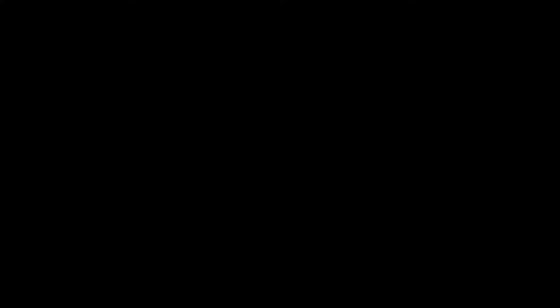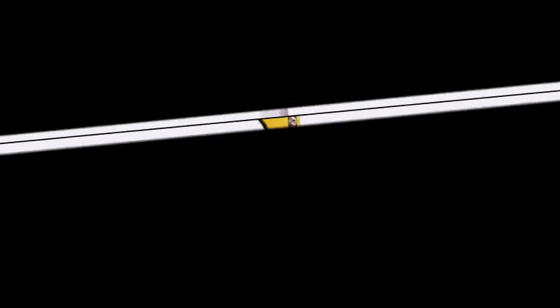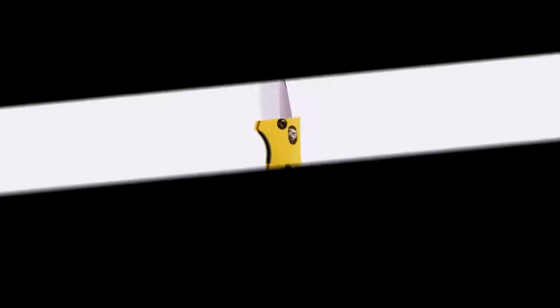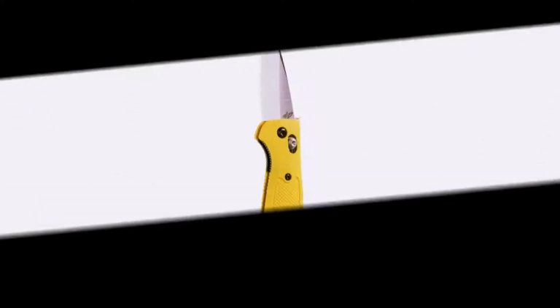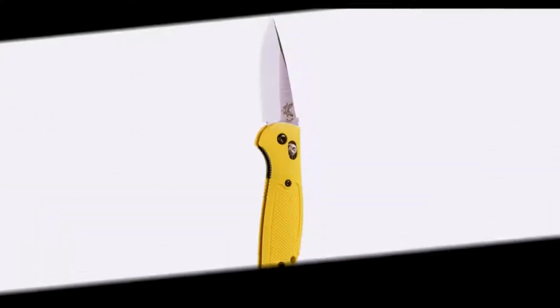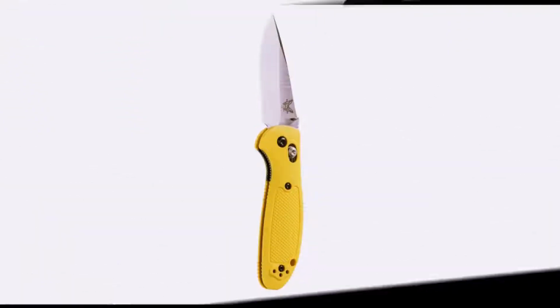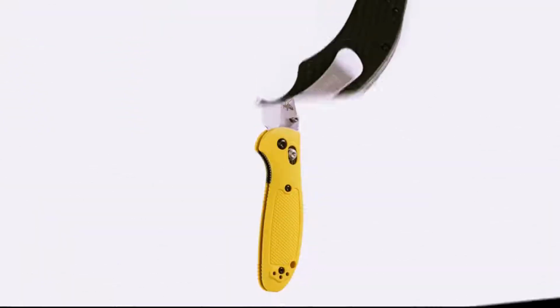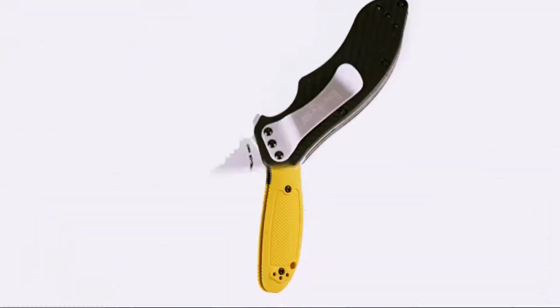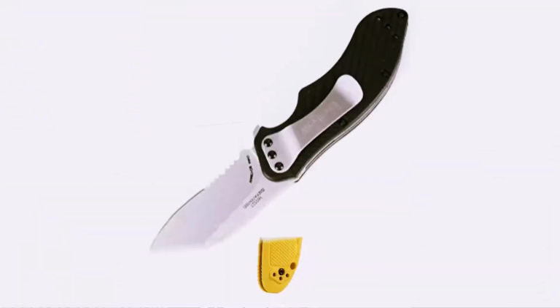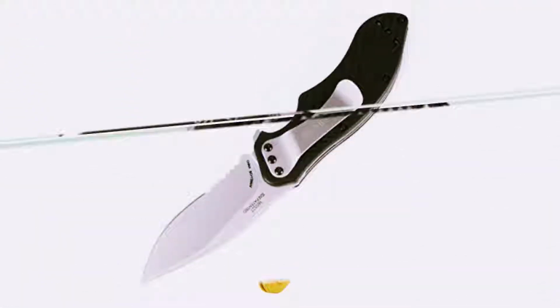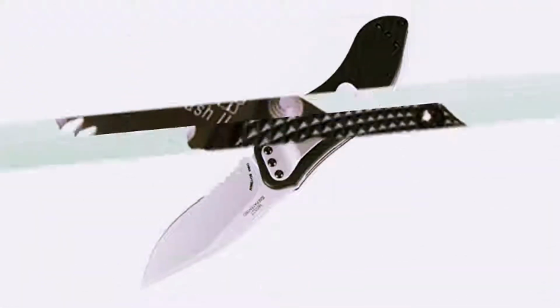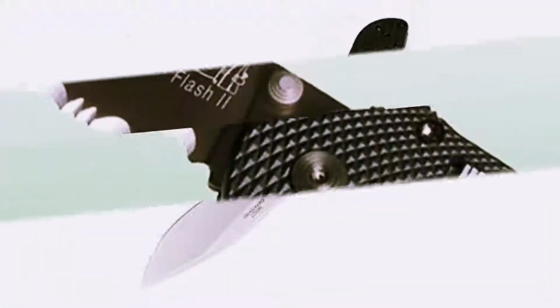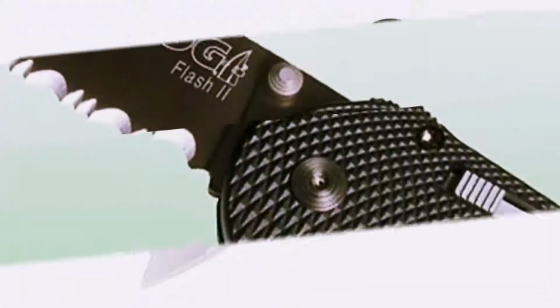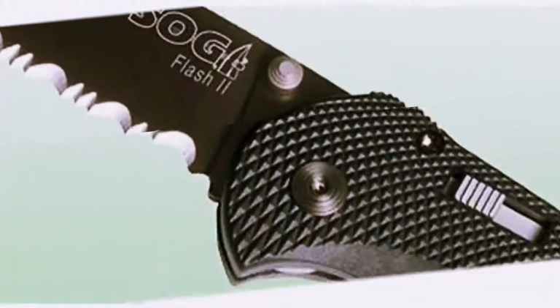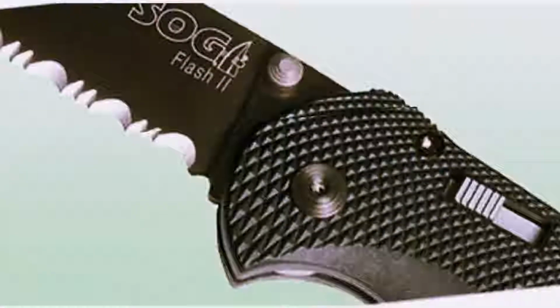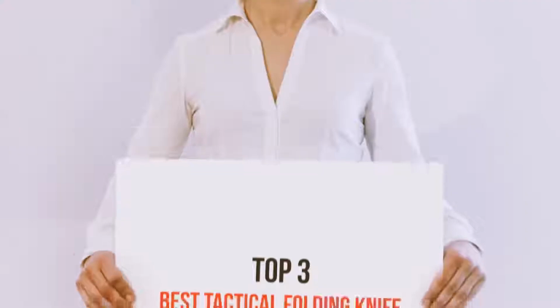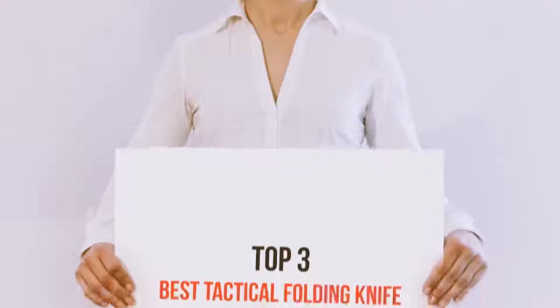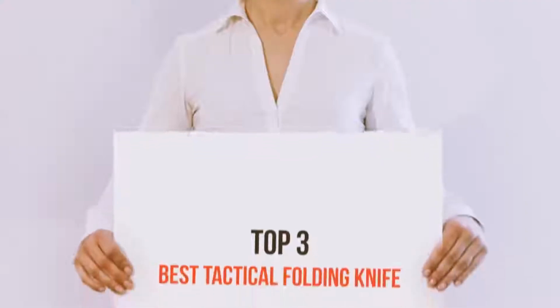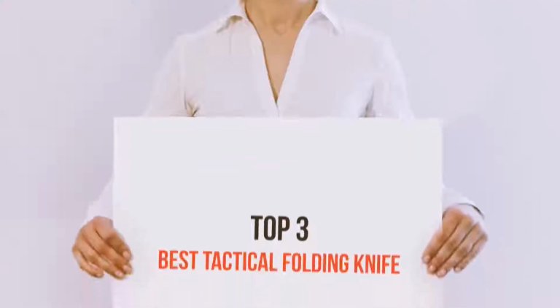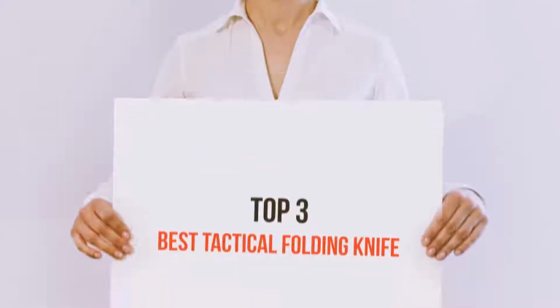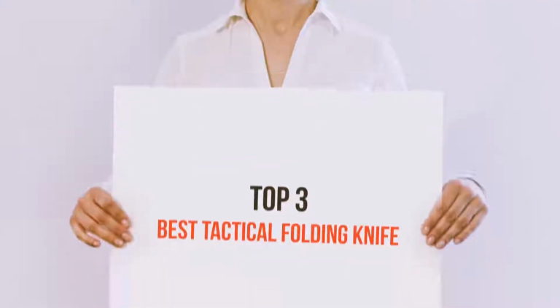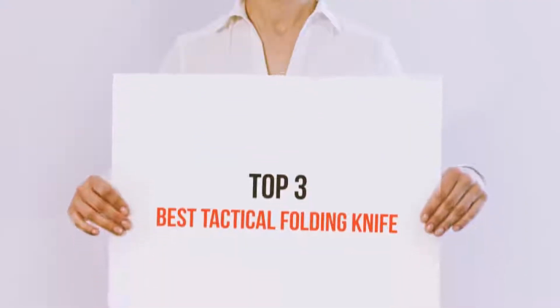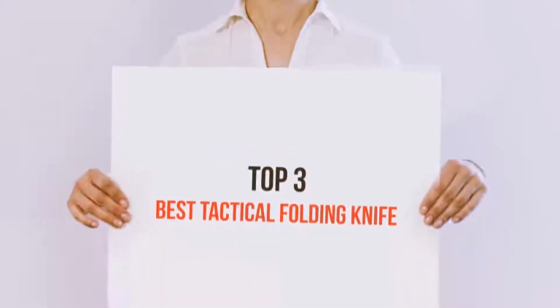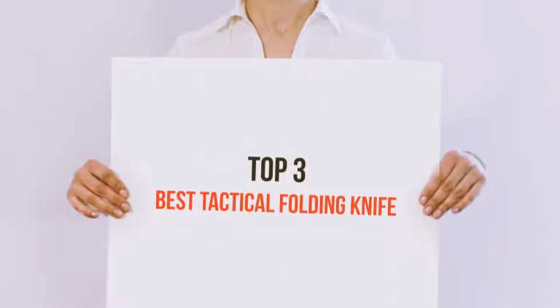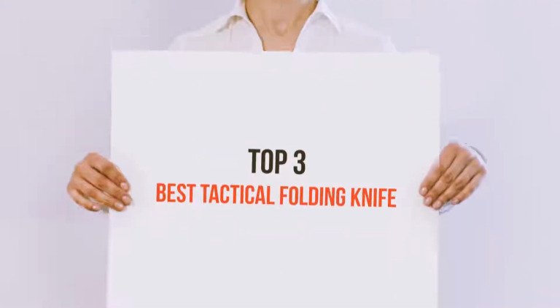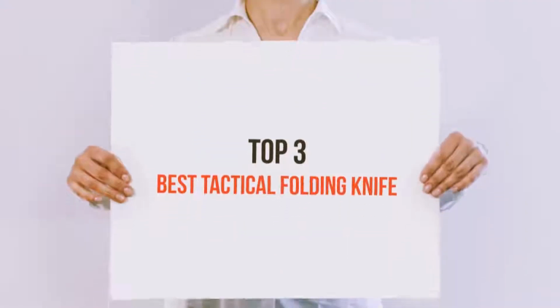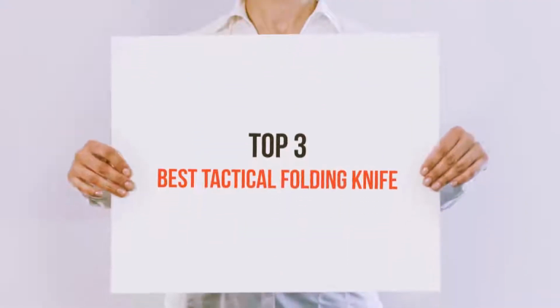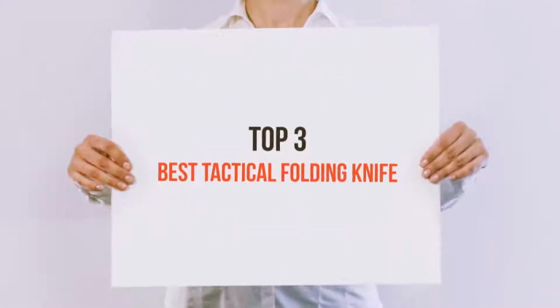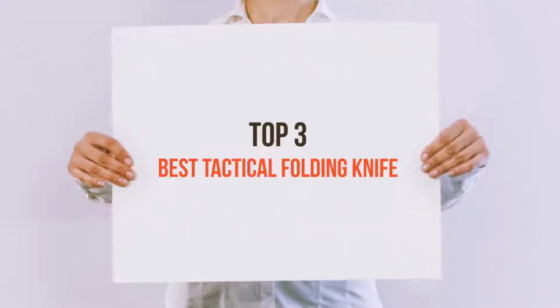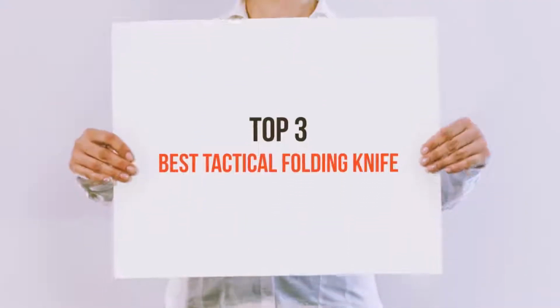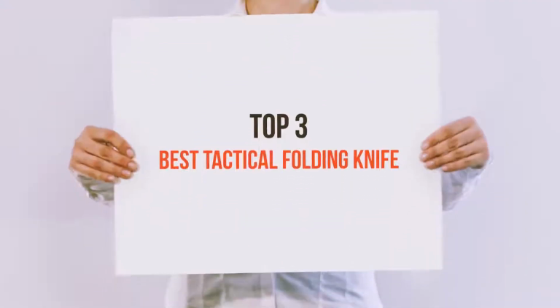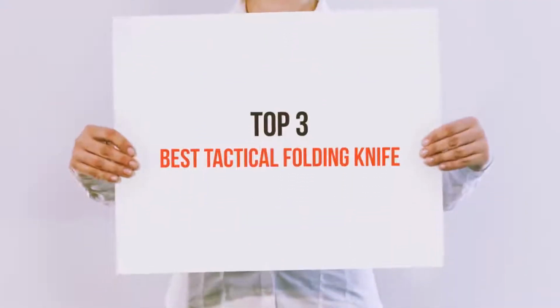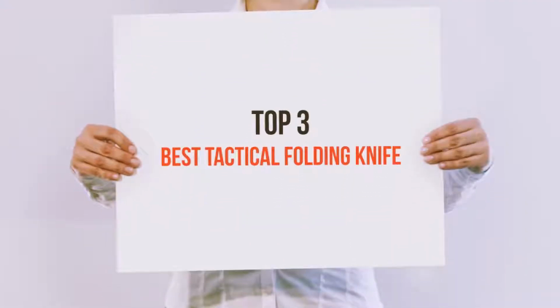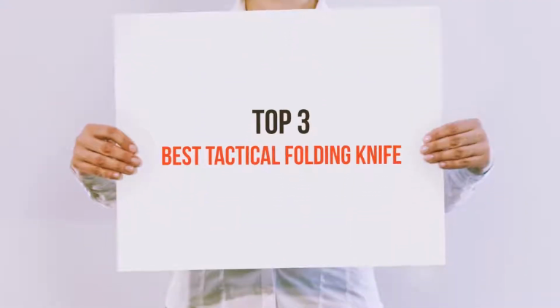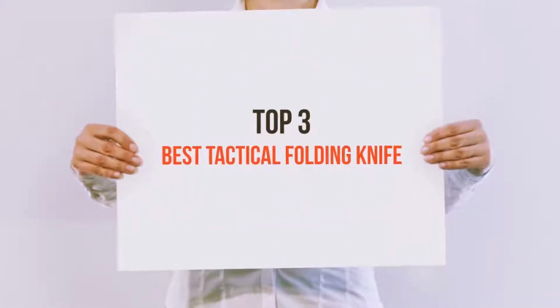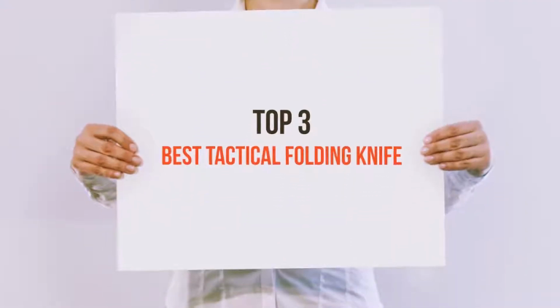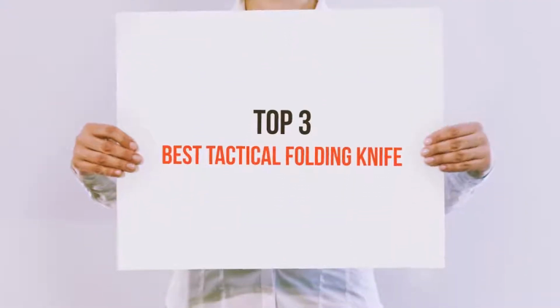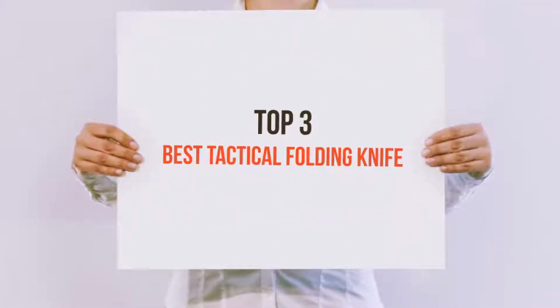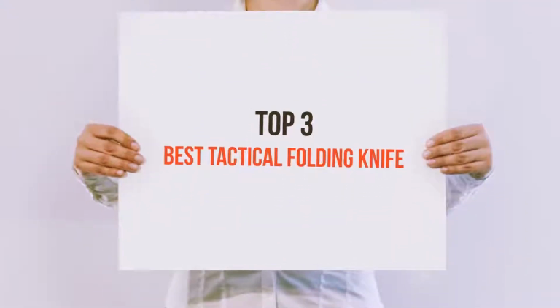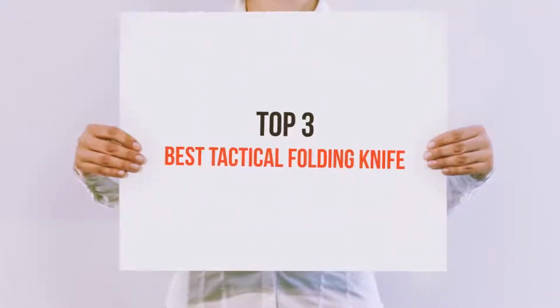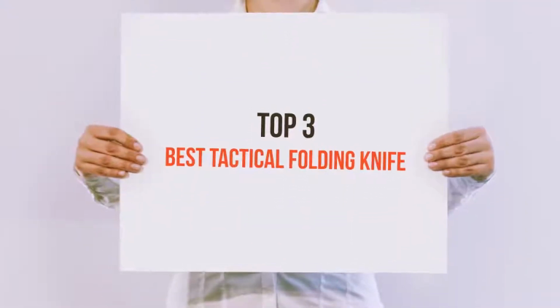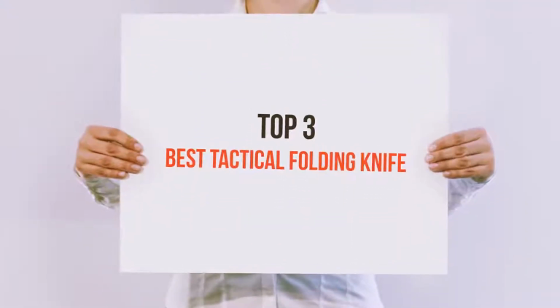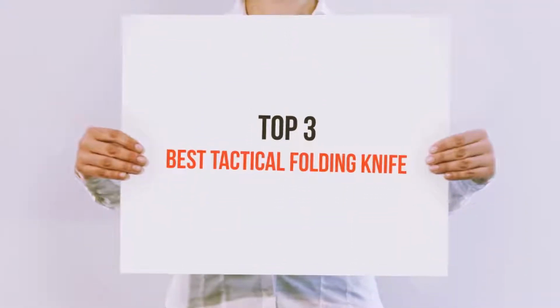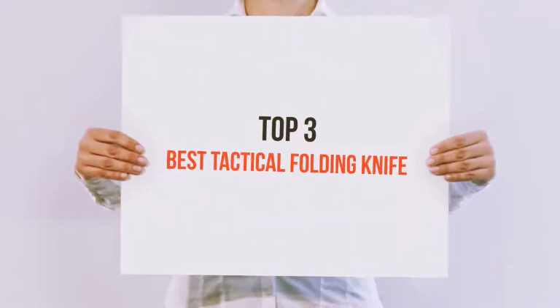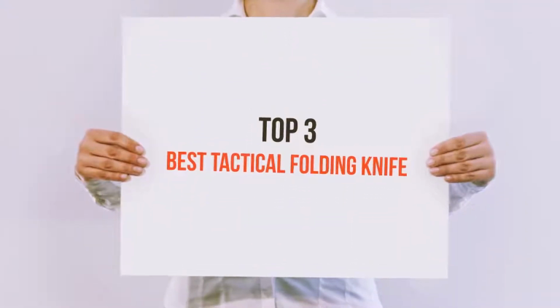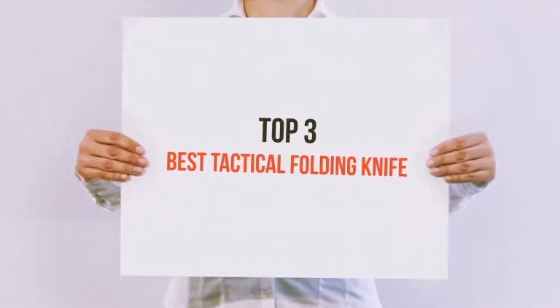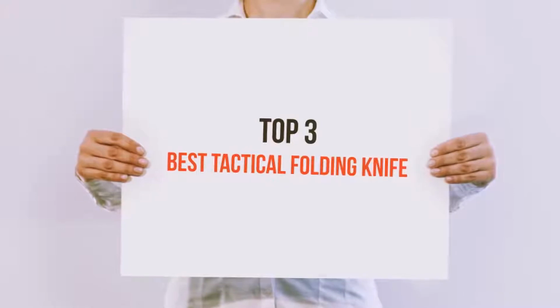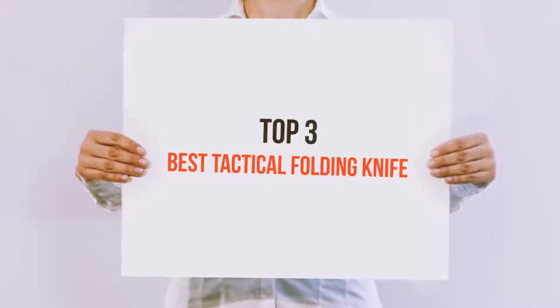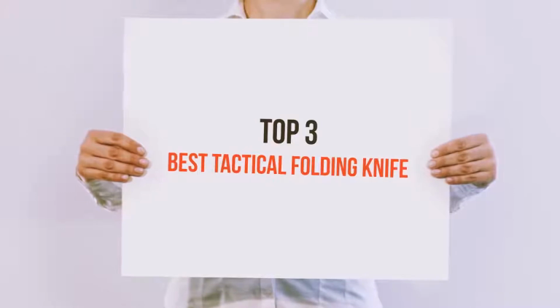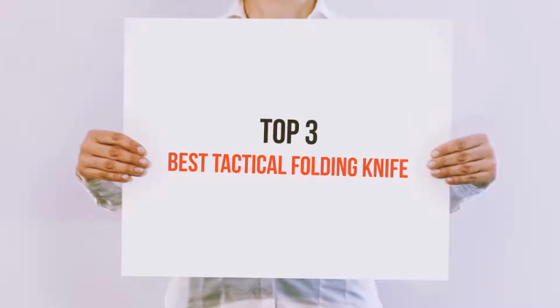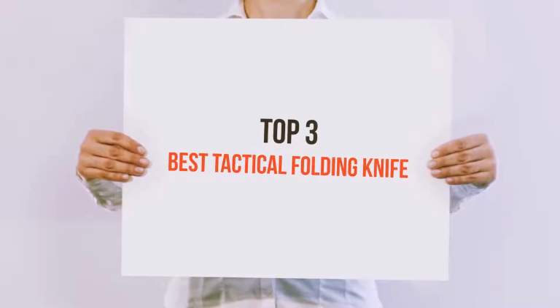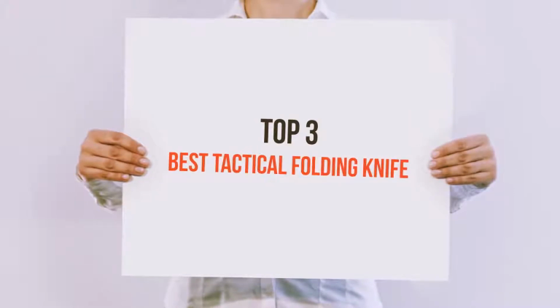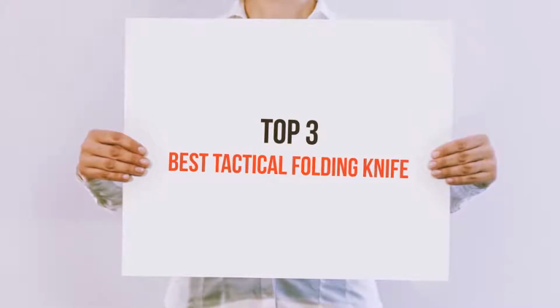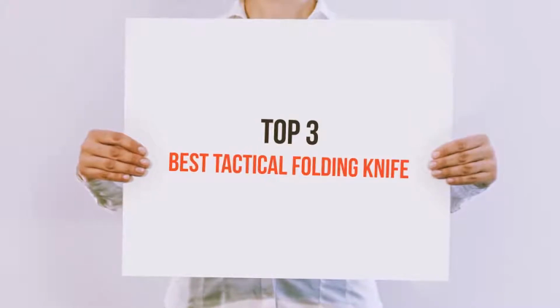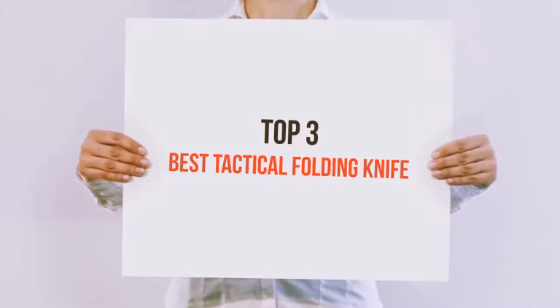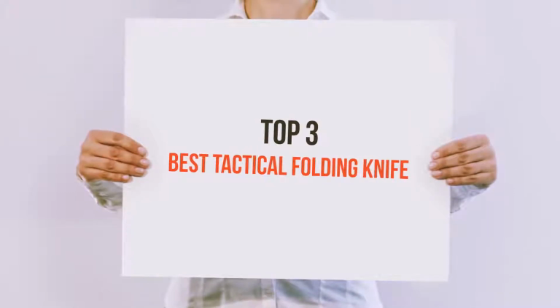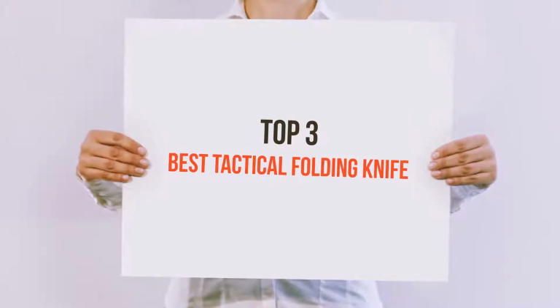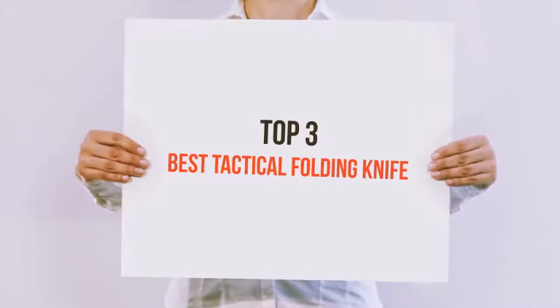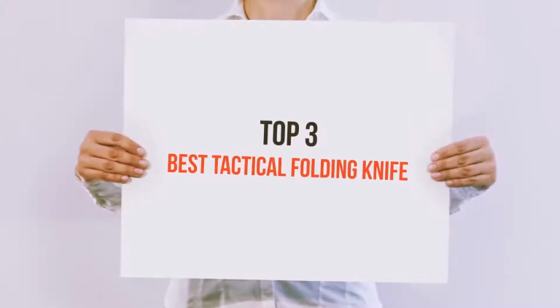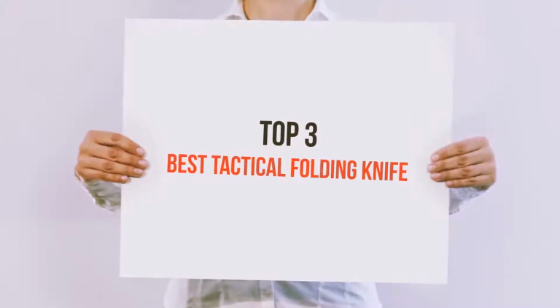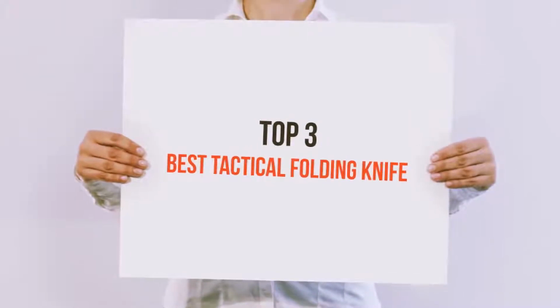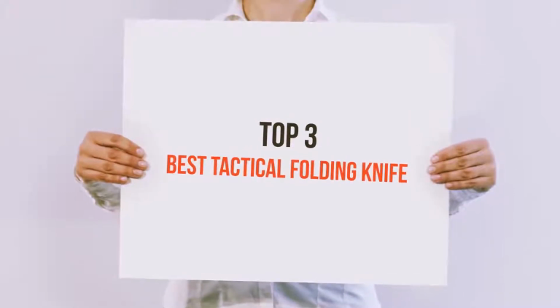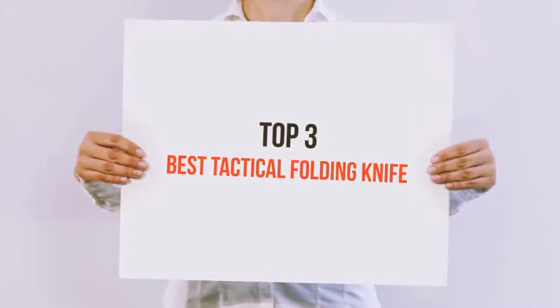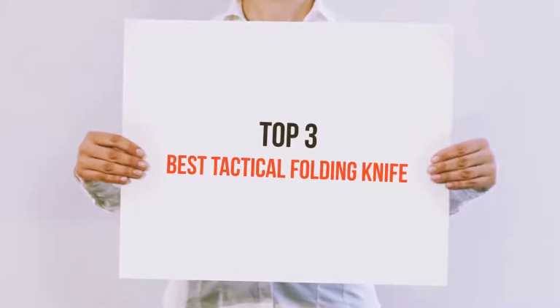Hello guys, welcome back to my channel. Today I'm going to talk about the Top 3 Best Tactical Folding Knives.